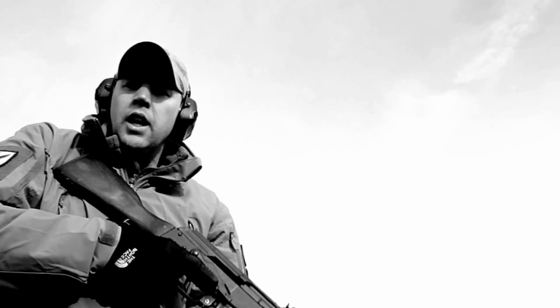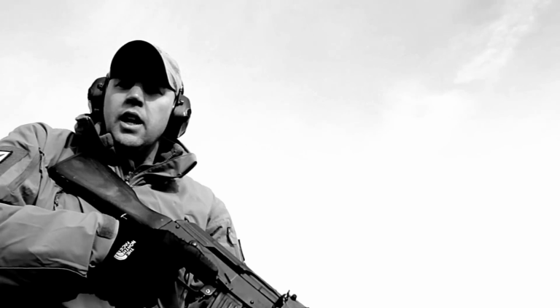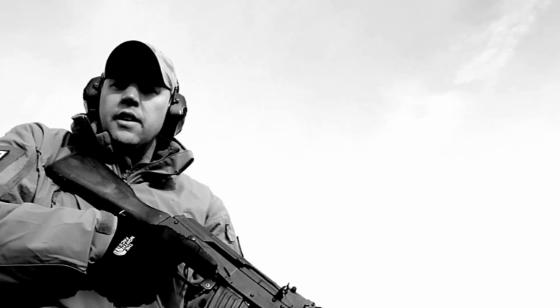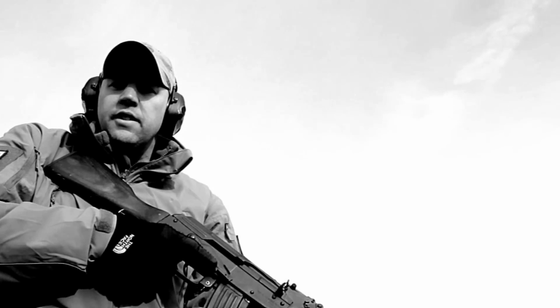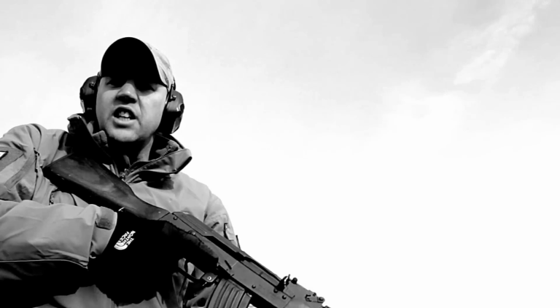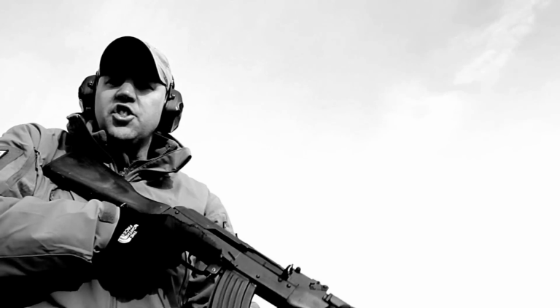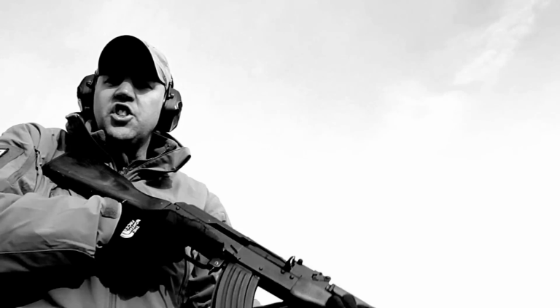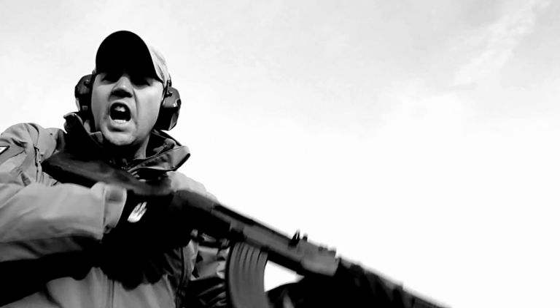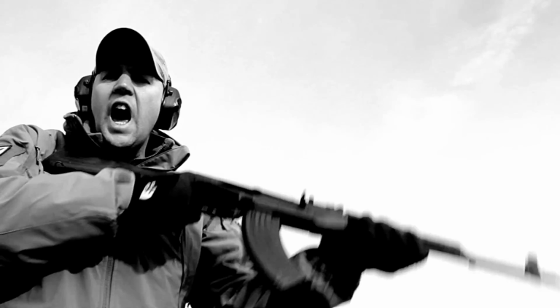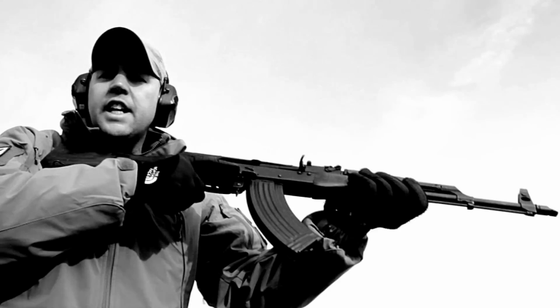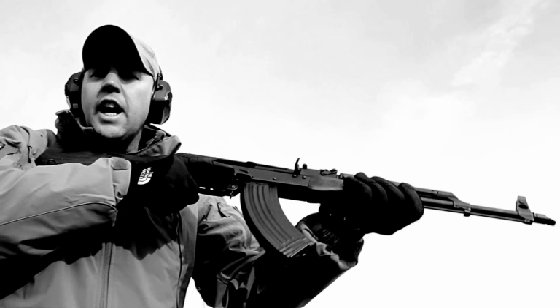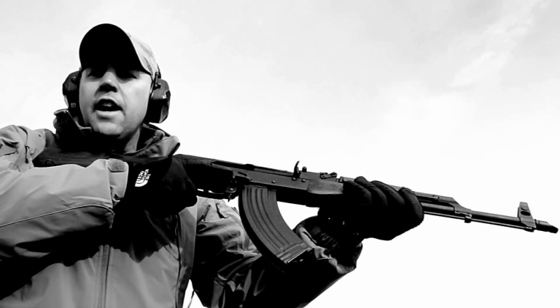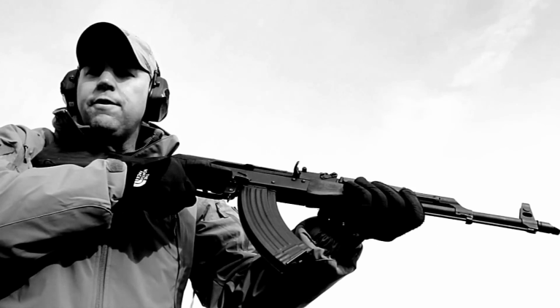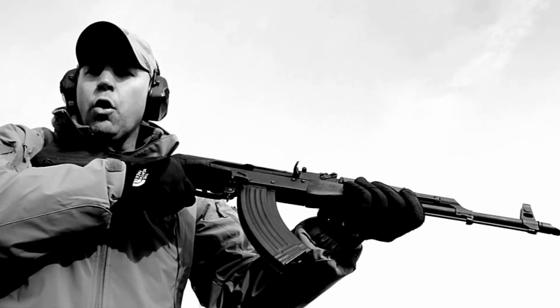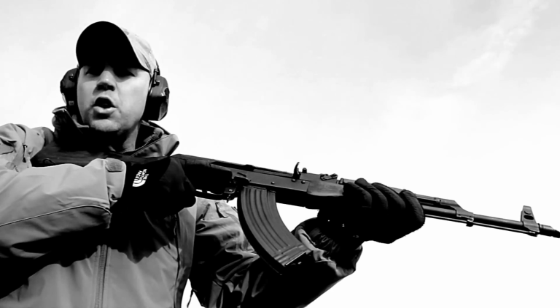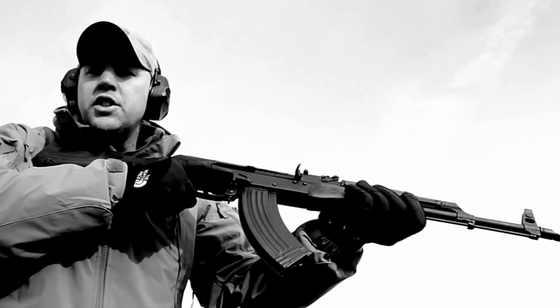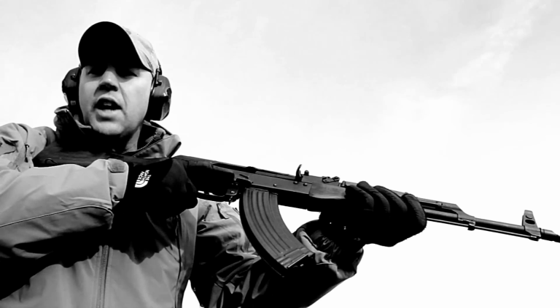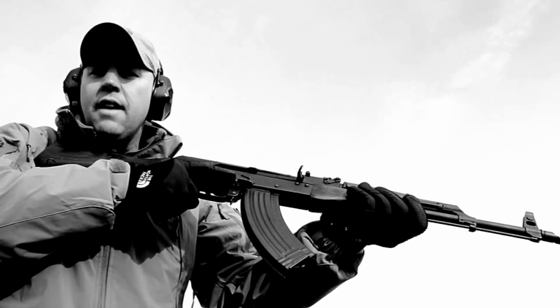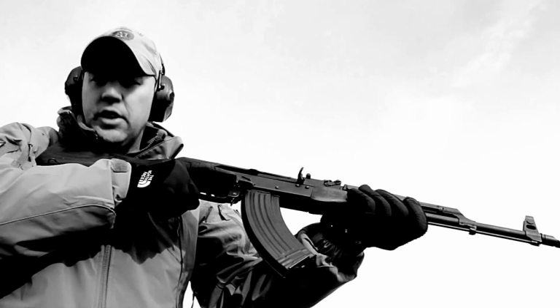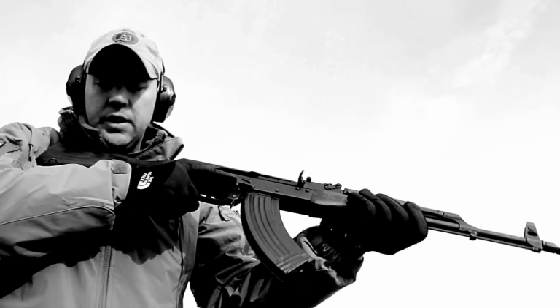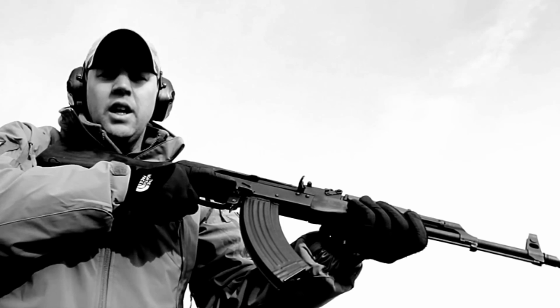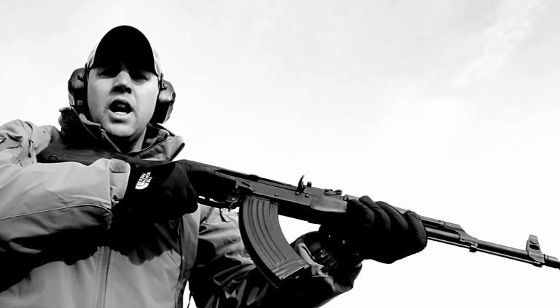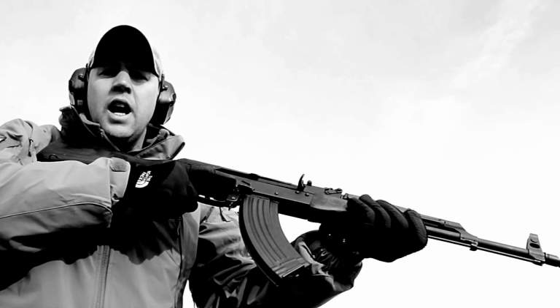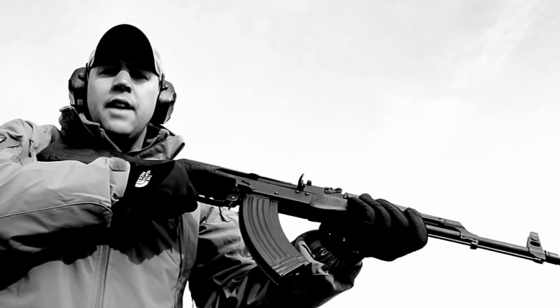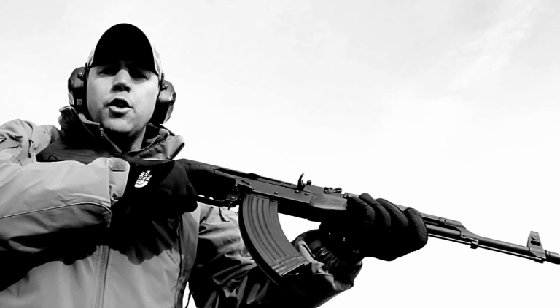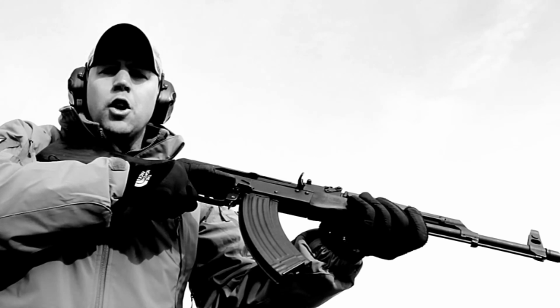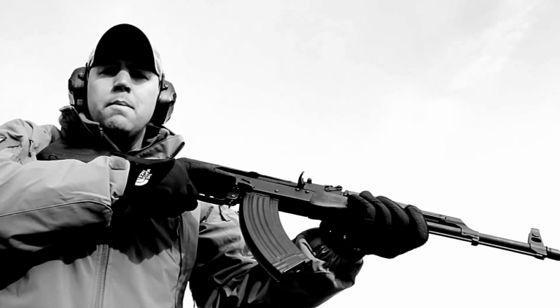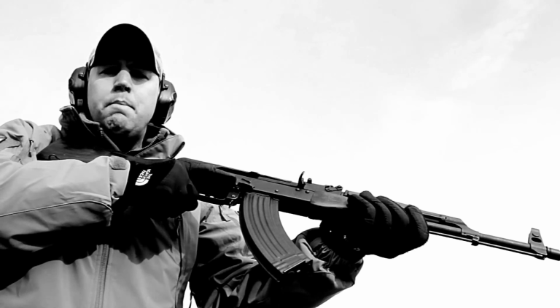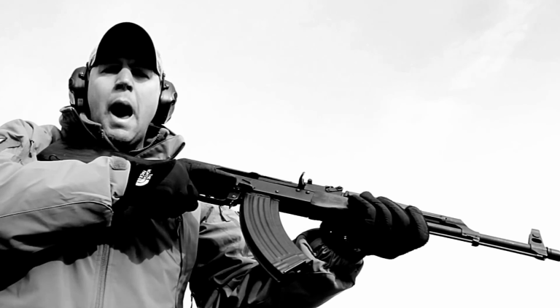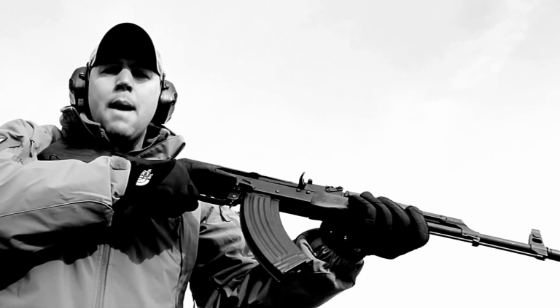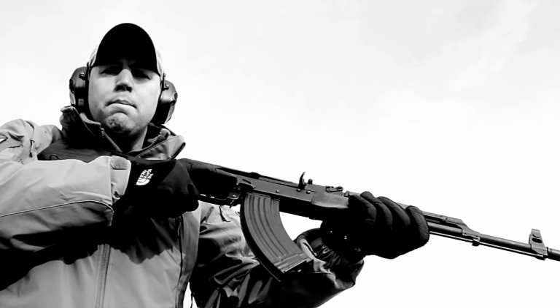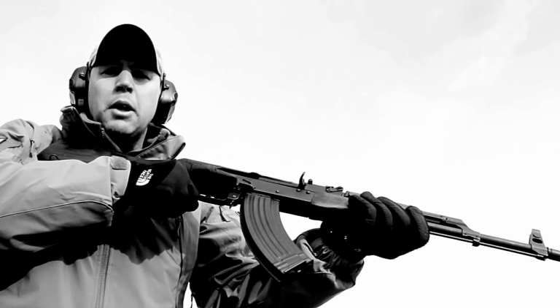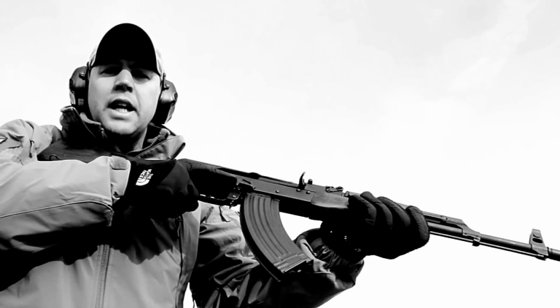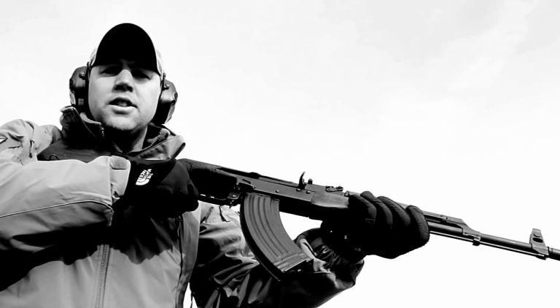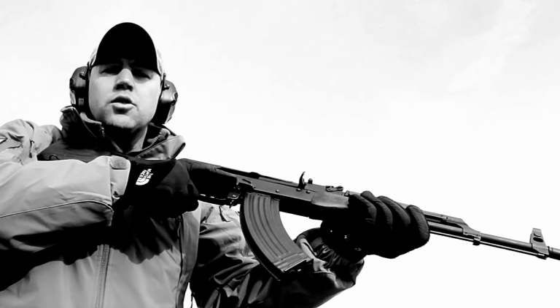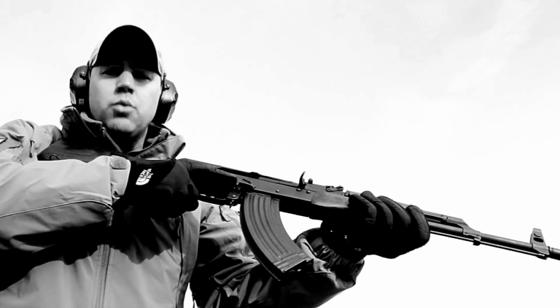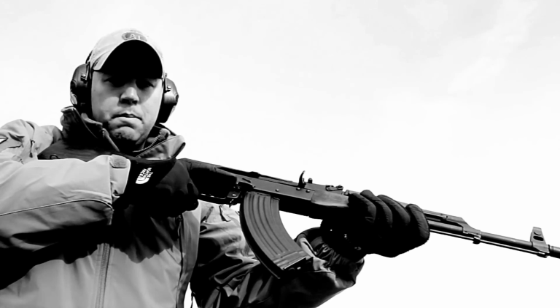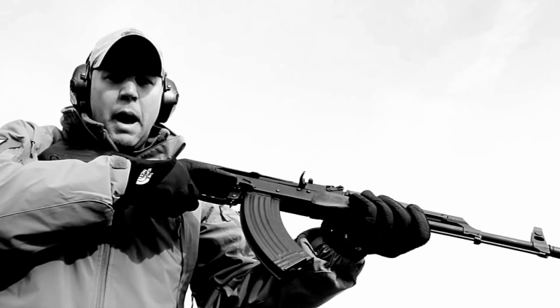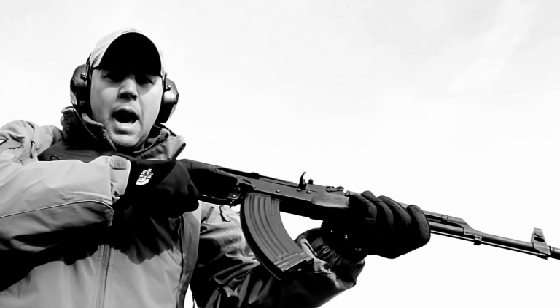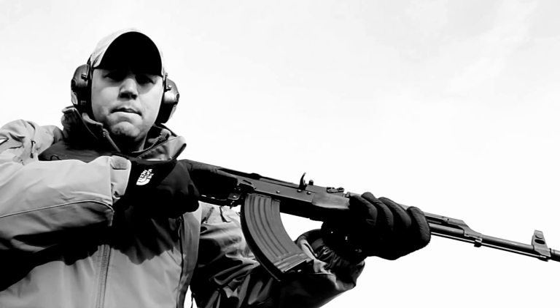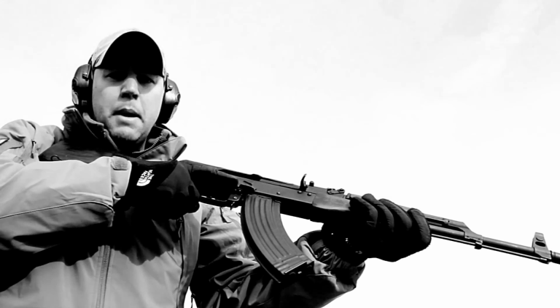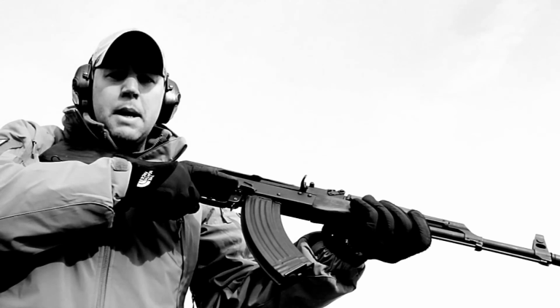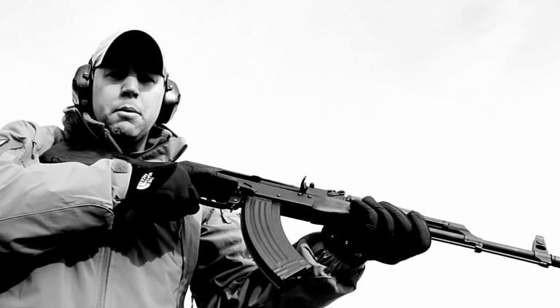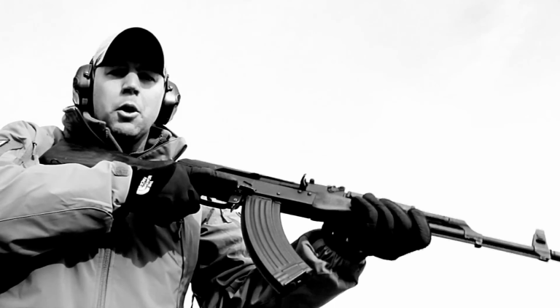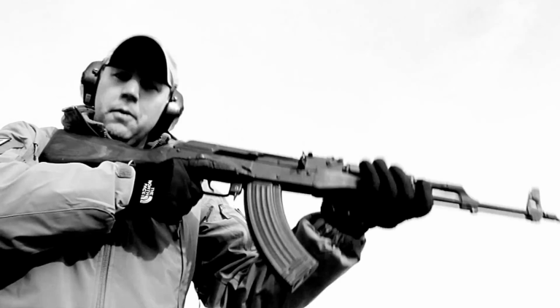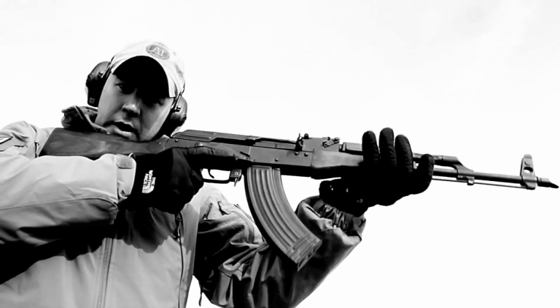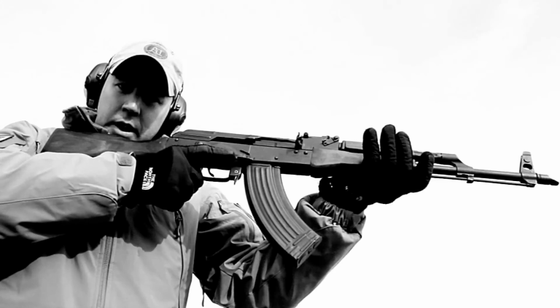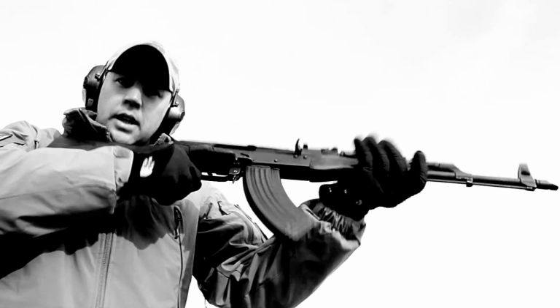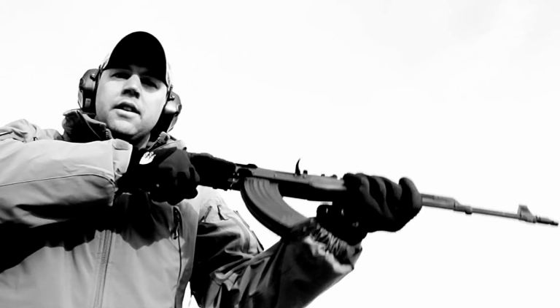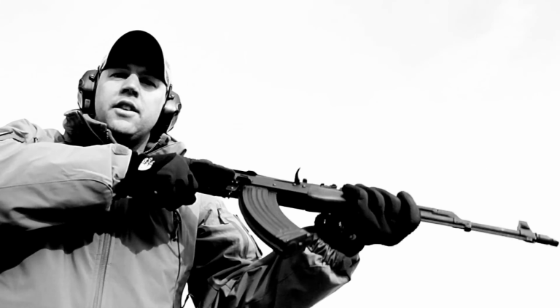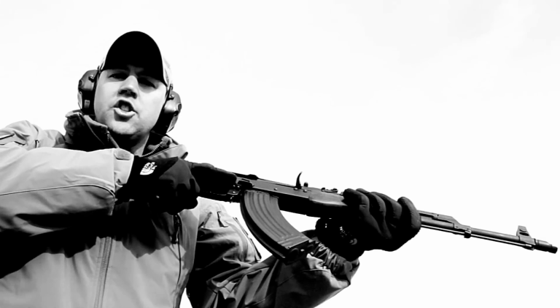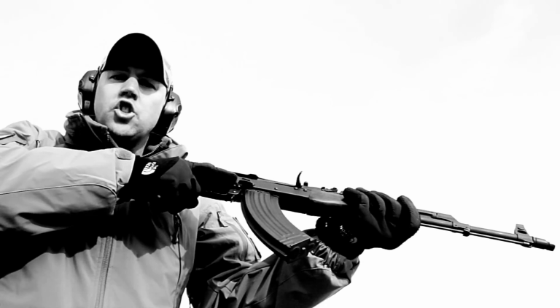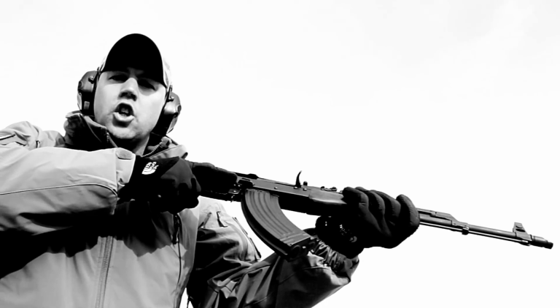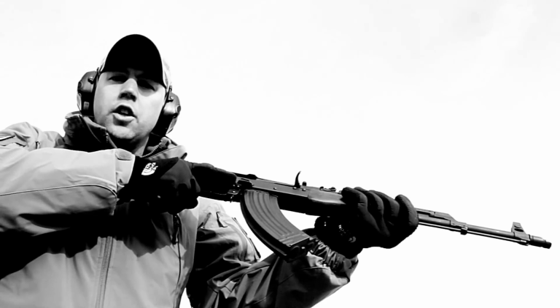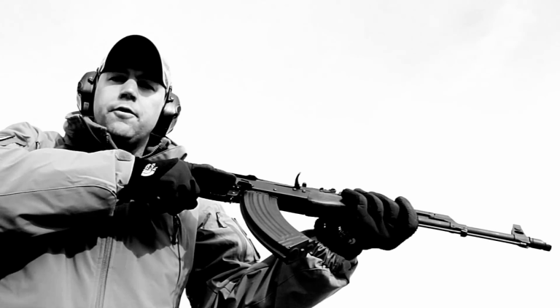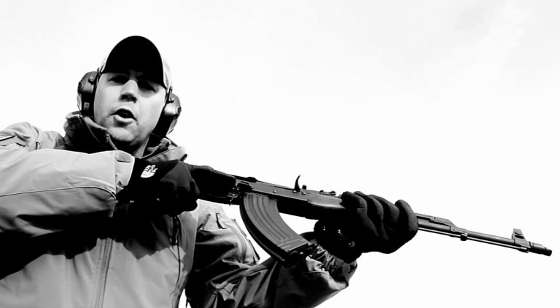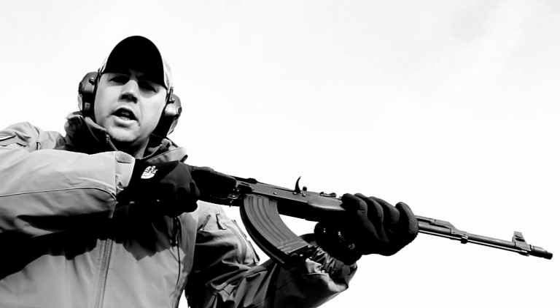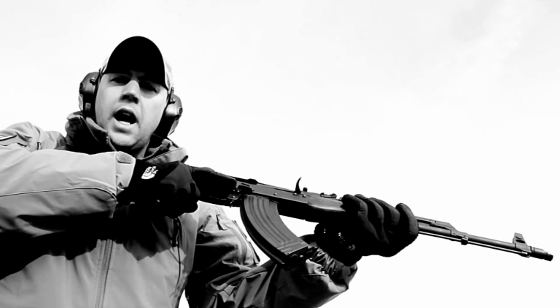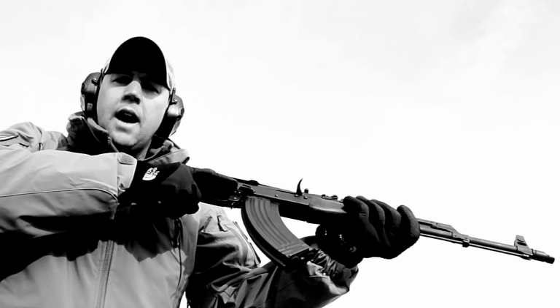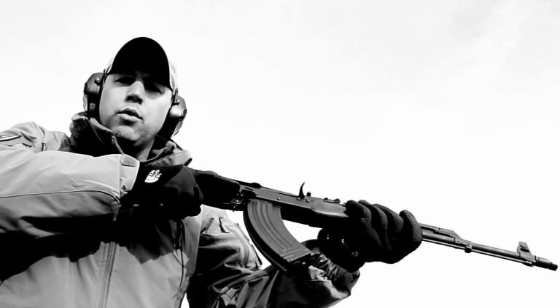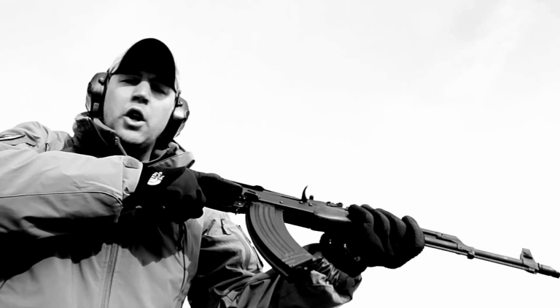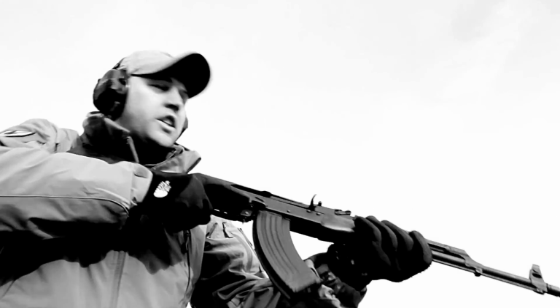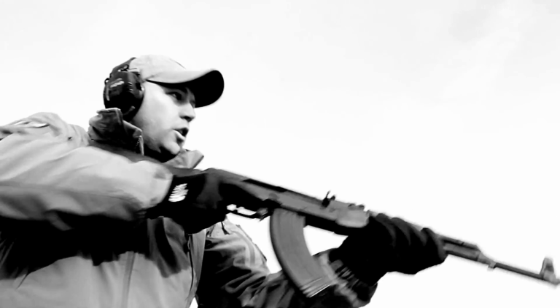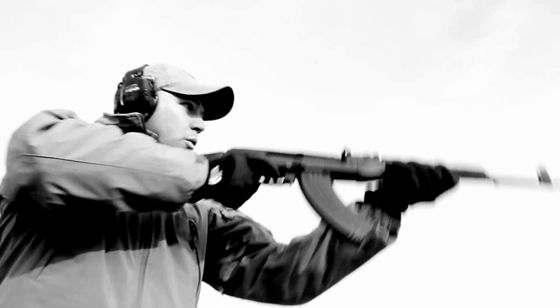This is the AK-47. If you're in bad places with bad people, this is a good friend to have with you.